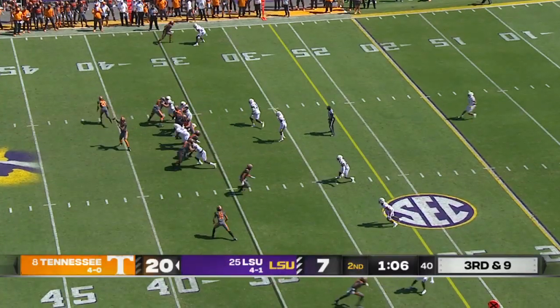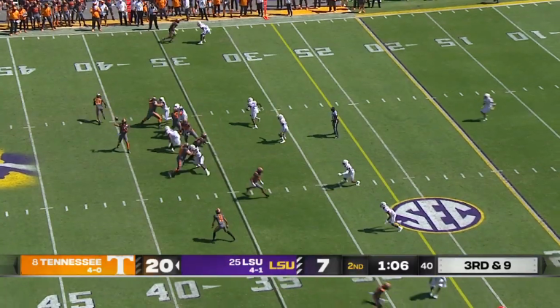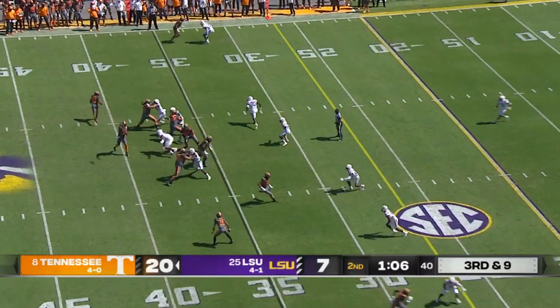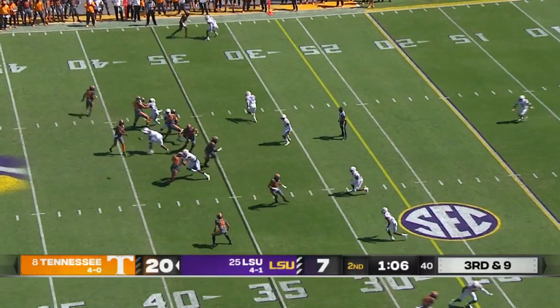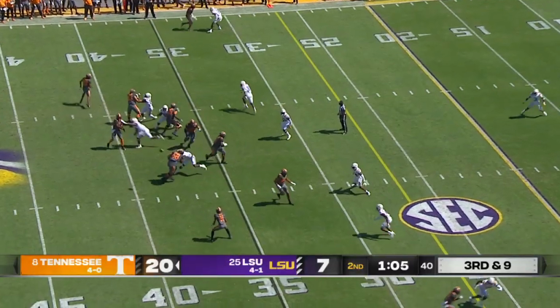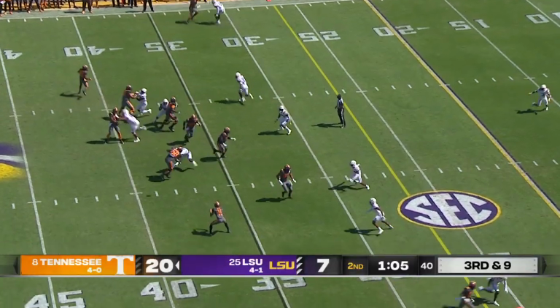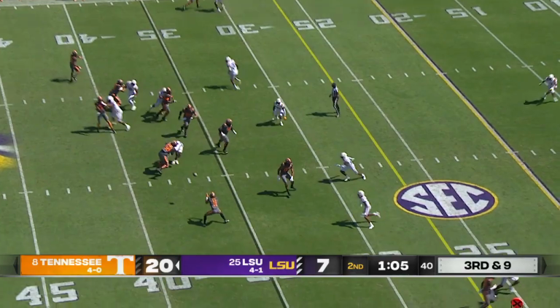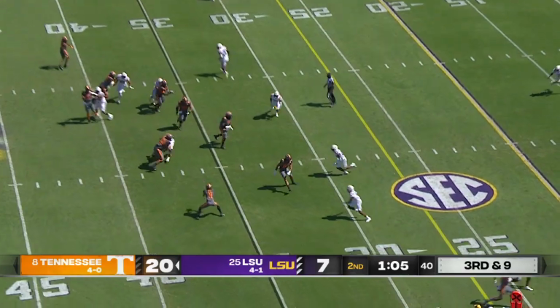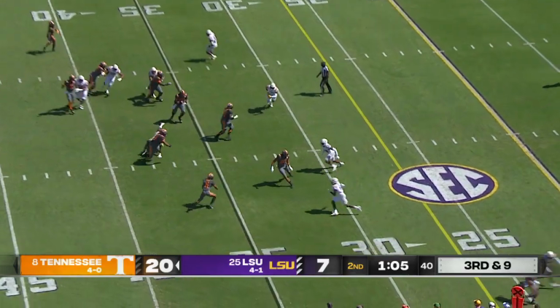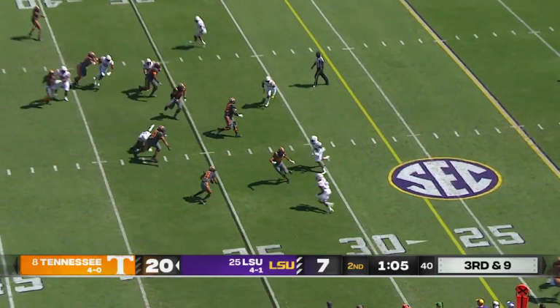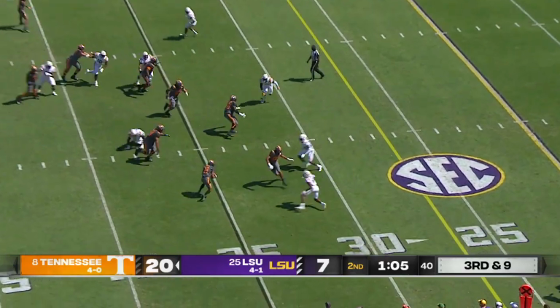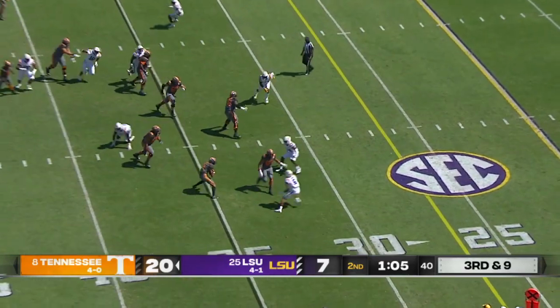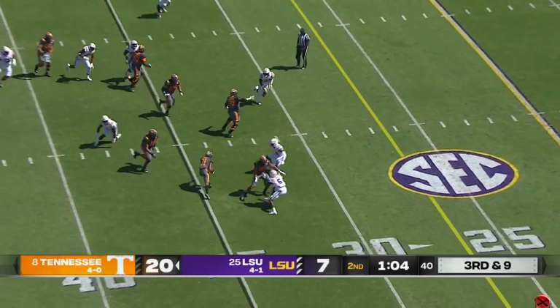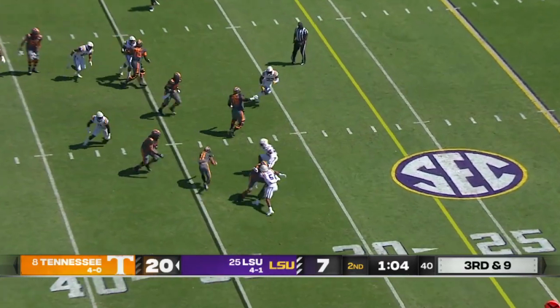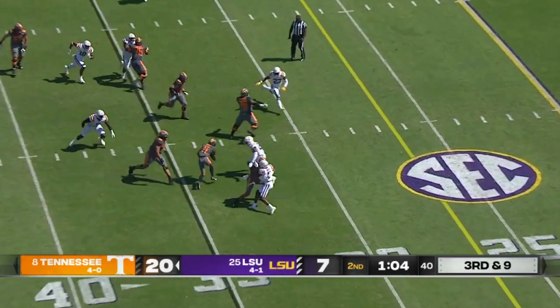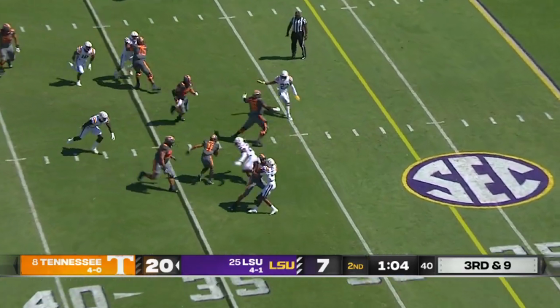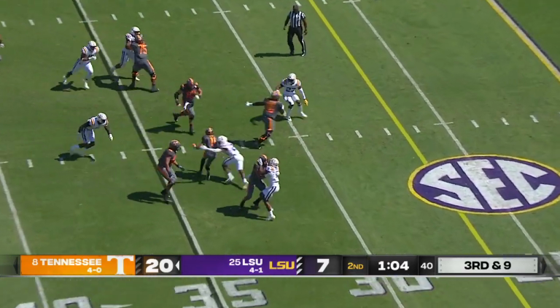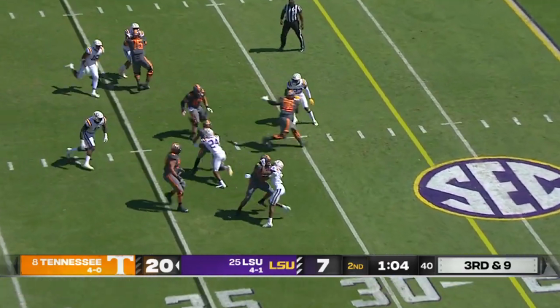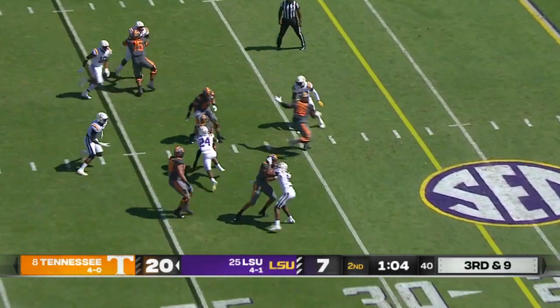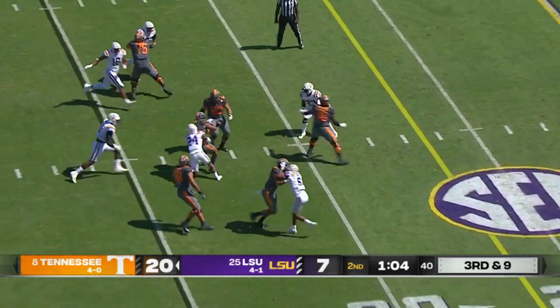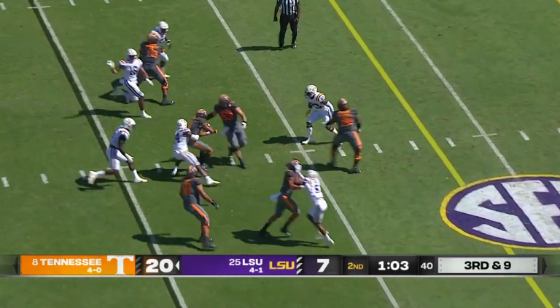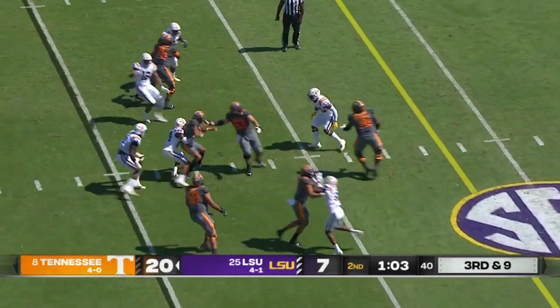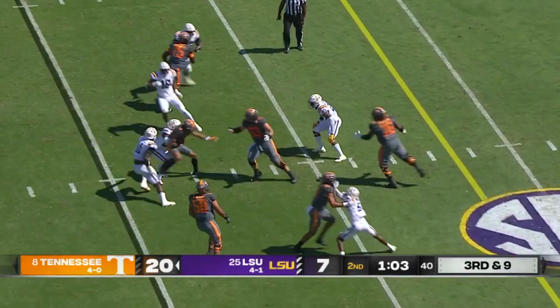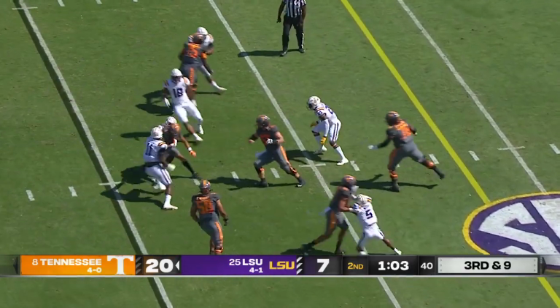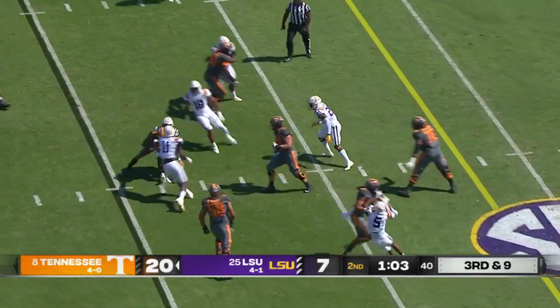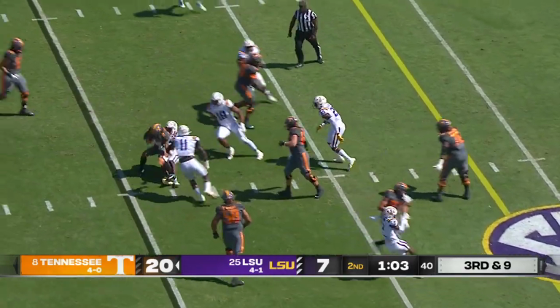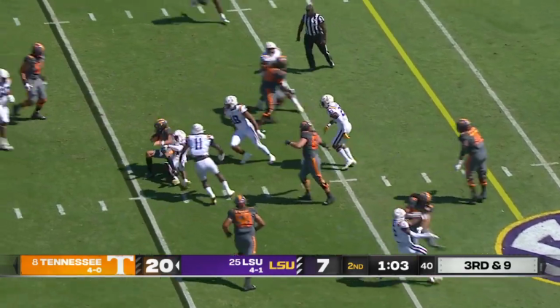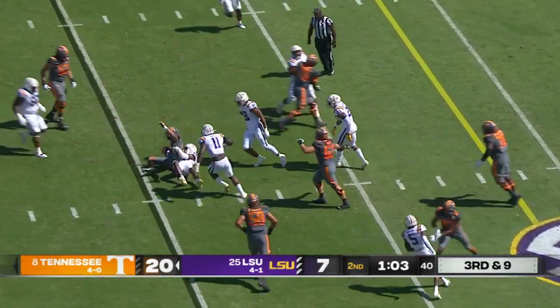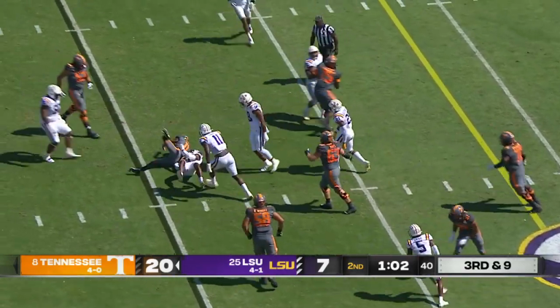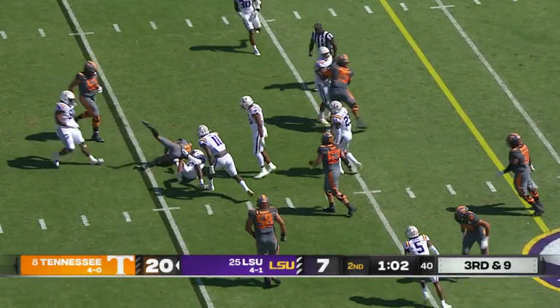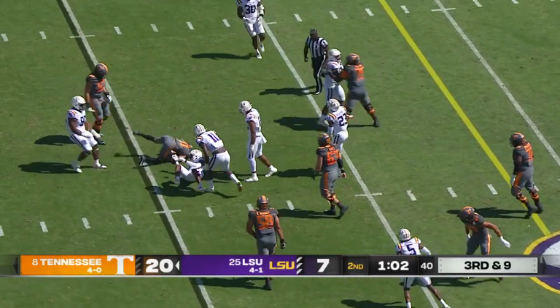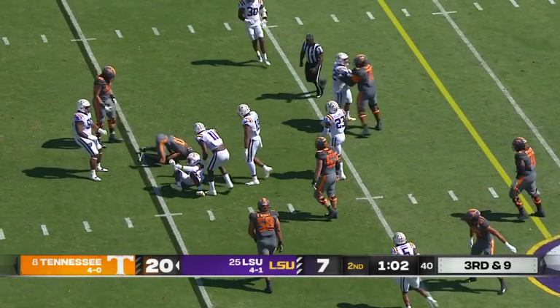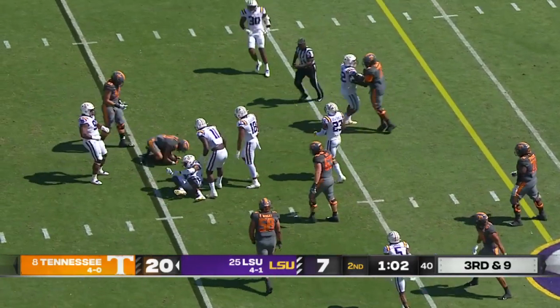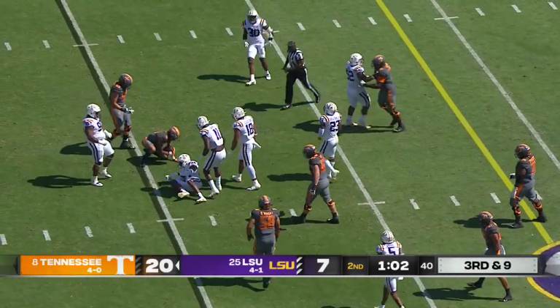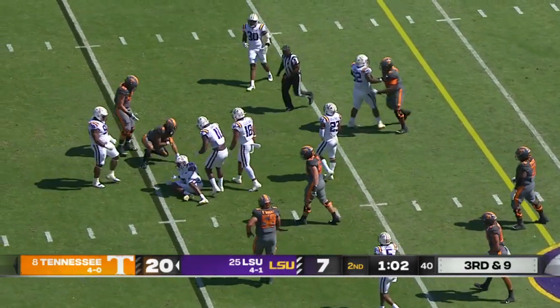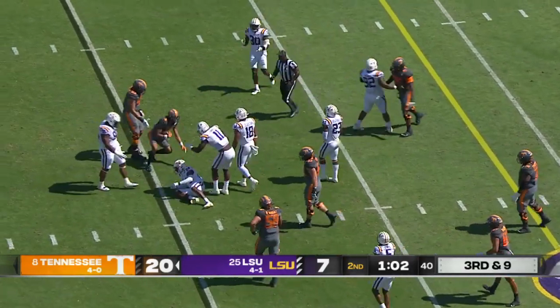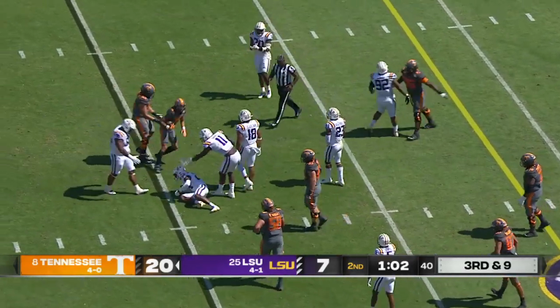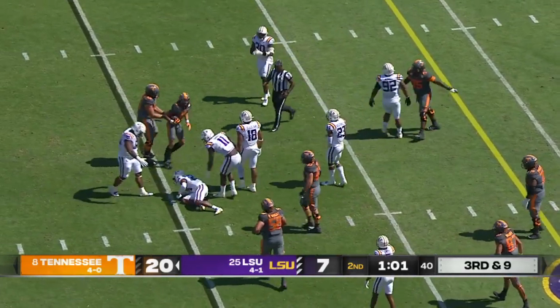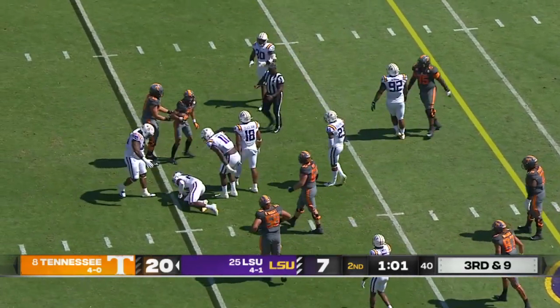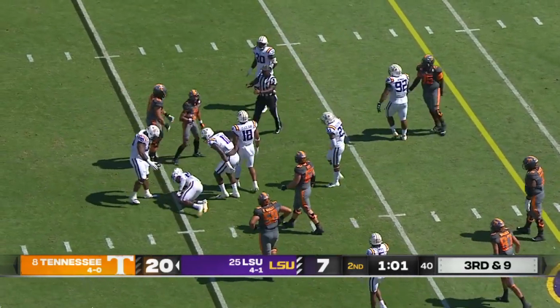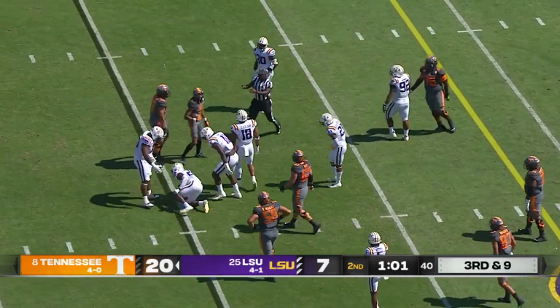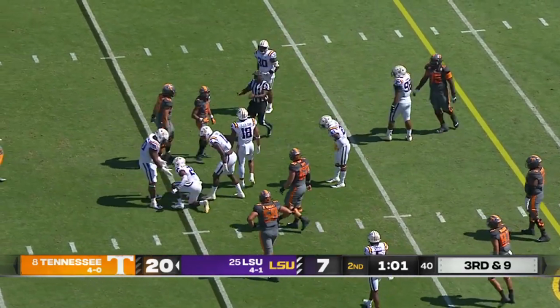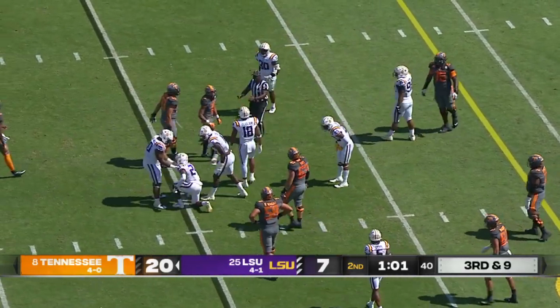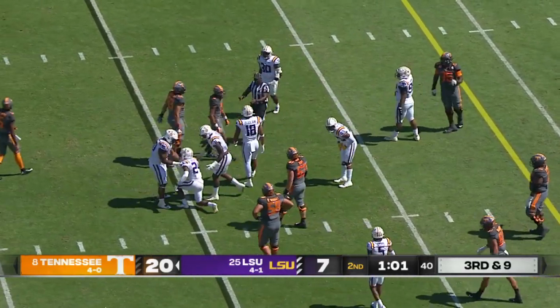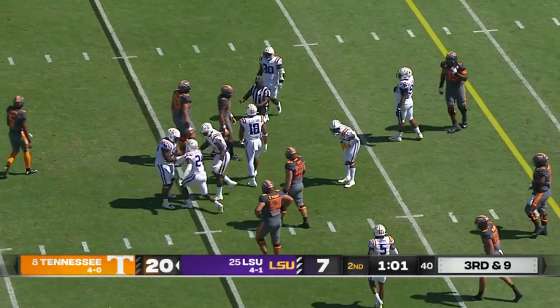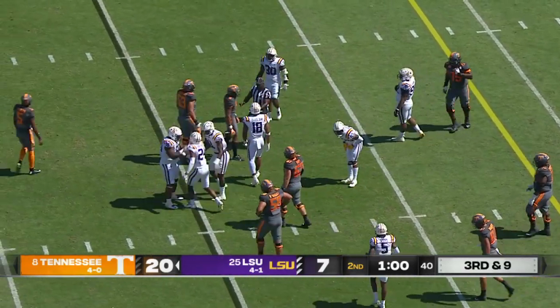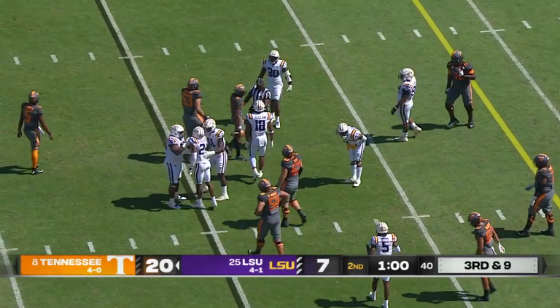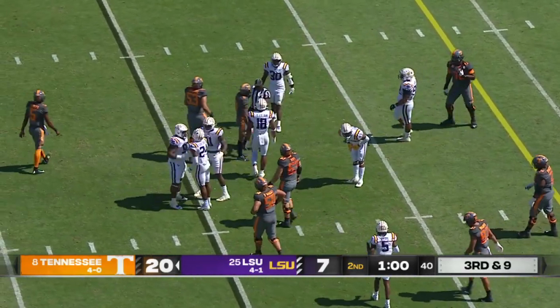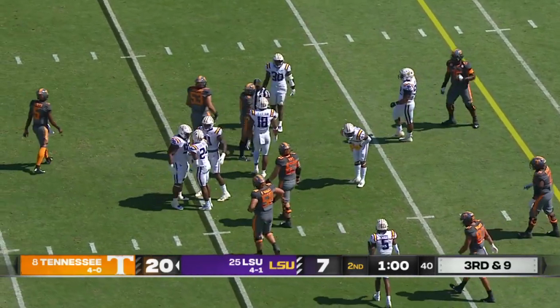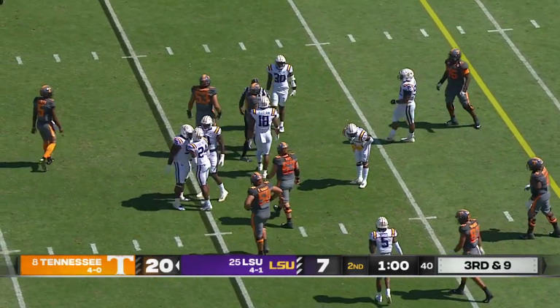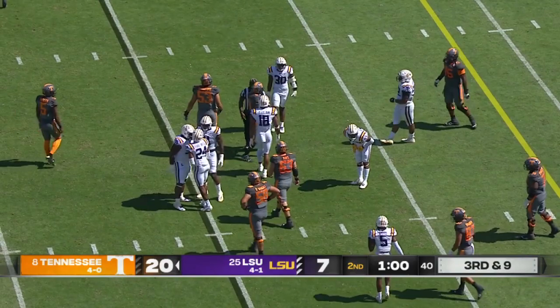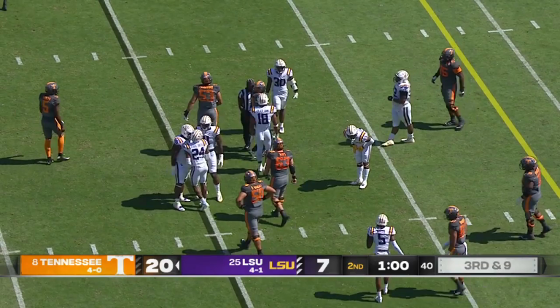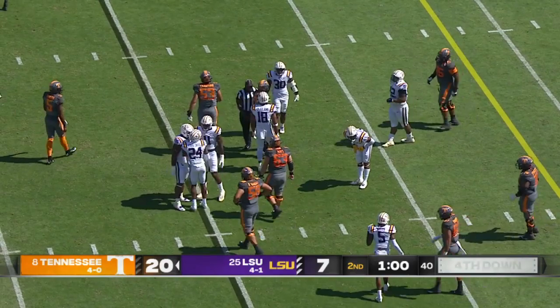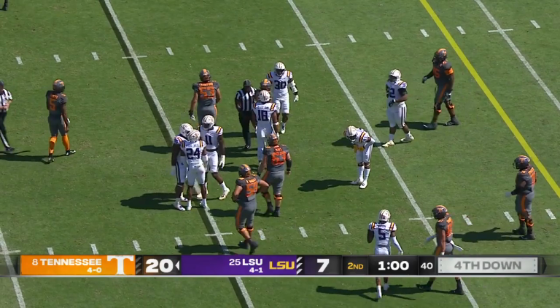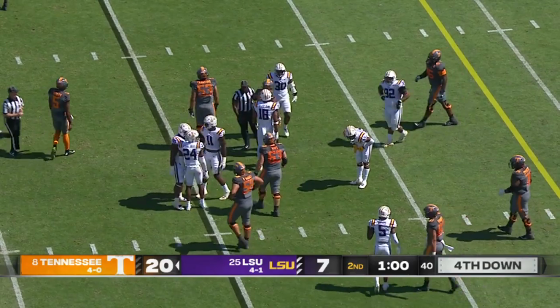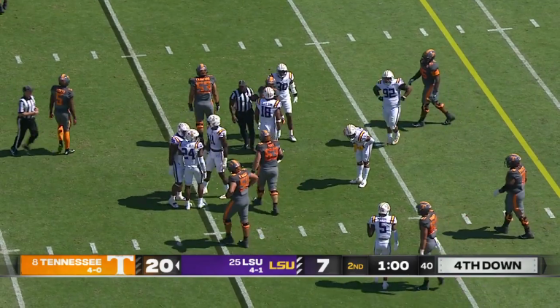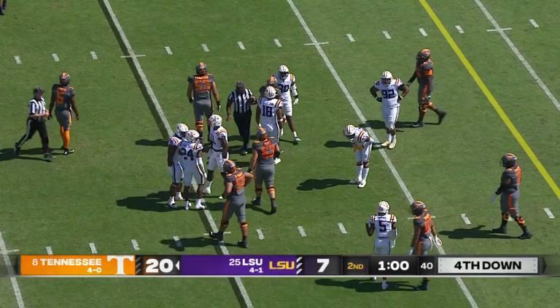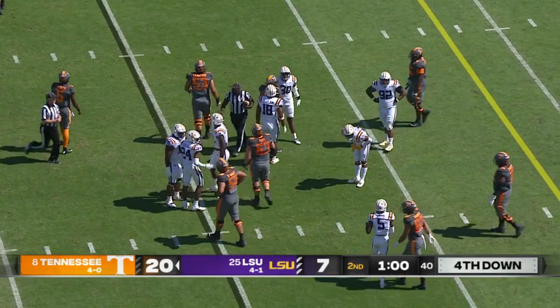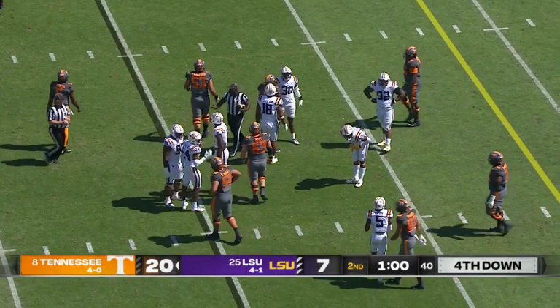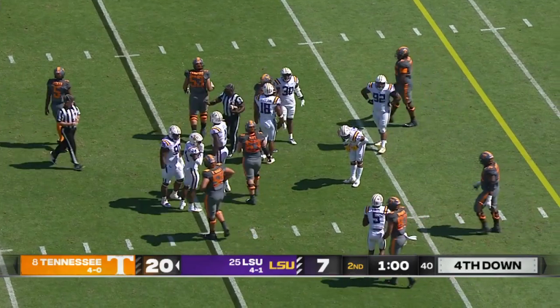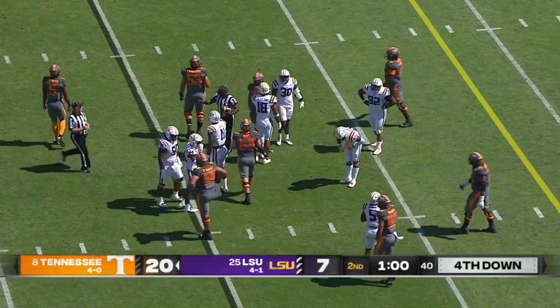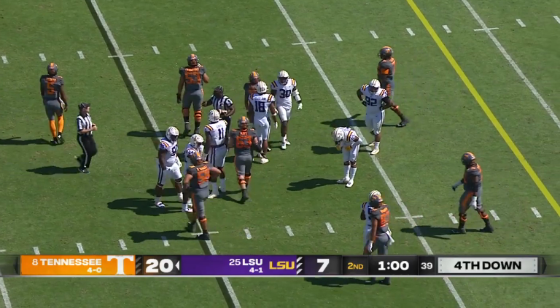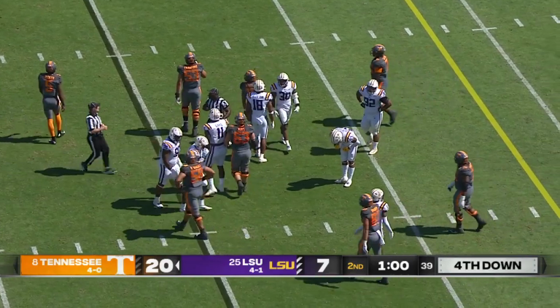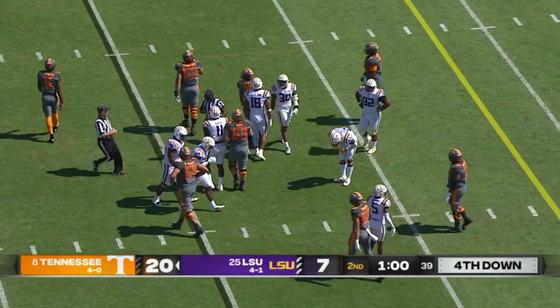Third down and 9 for the Vols, another screen, they get it to Hyatt — he's going to be hit, wrestled and thrown down to the ground. Great job by Bernard Converse.